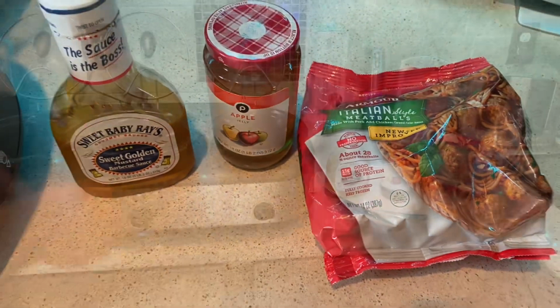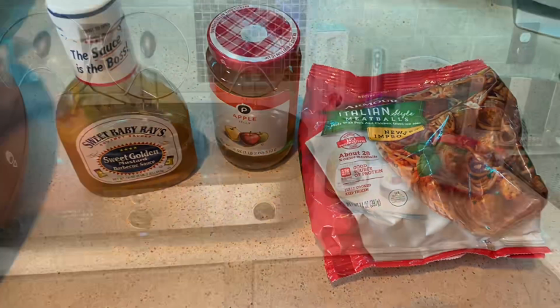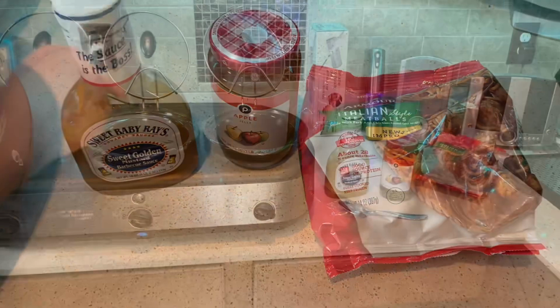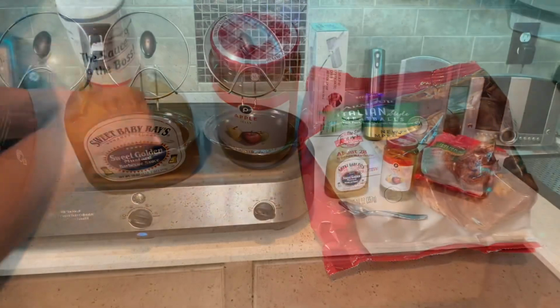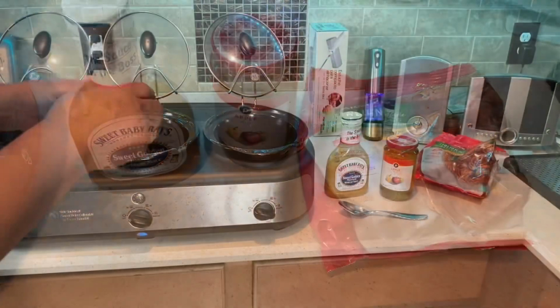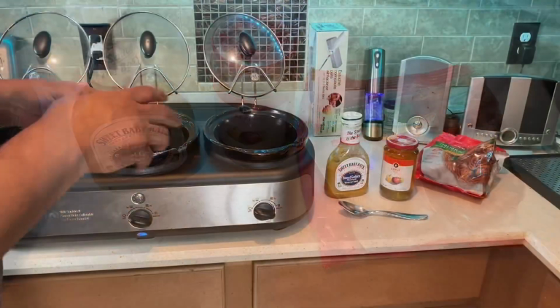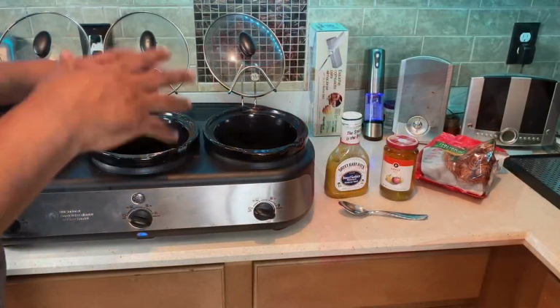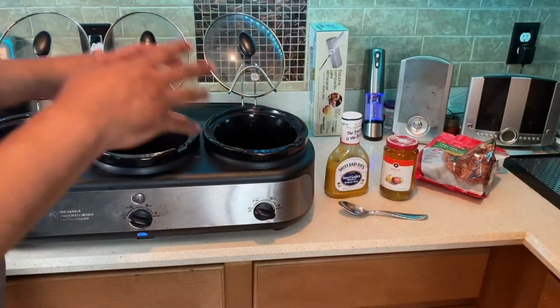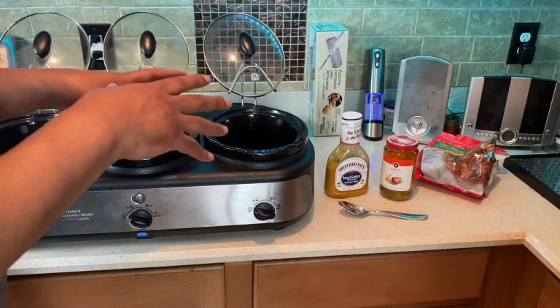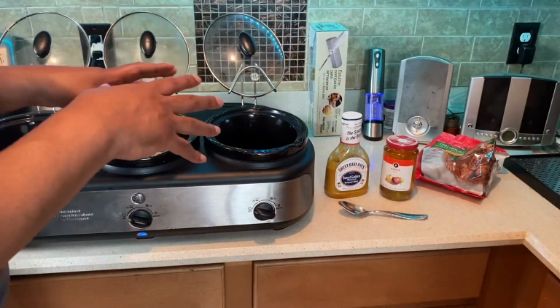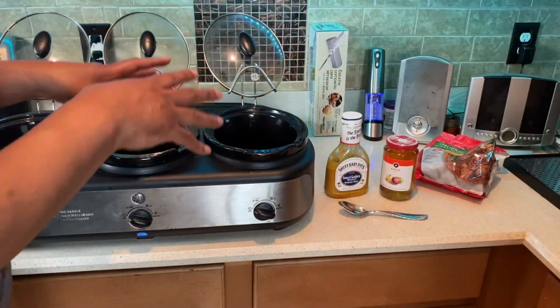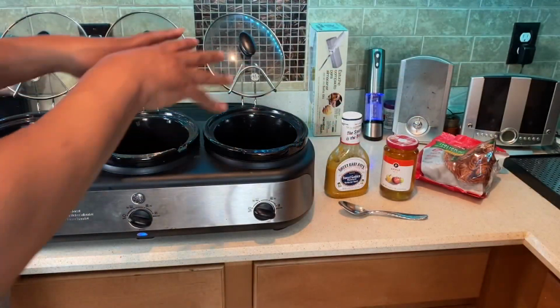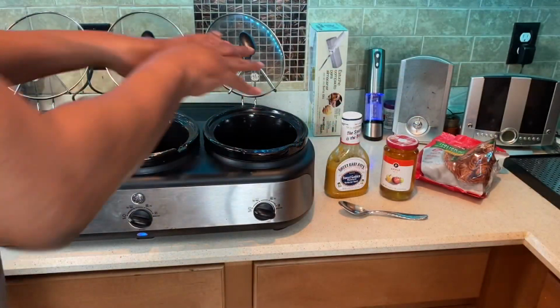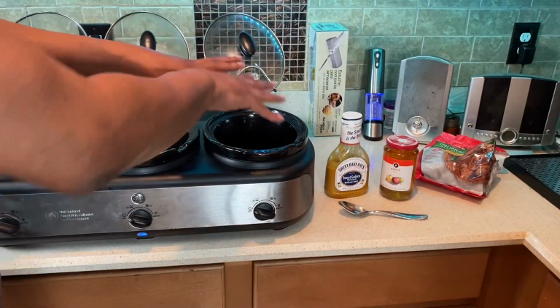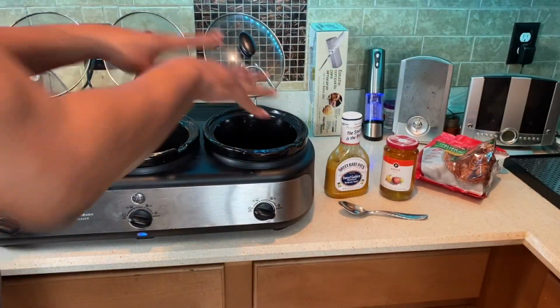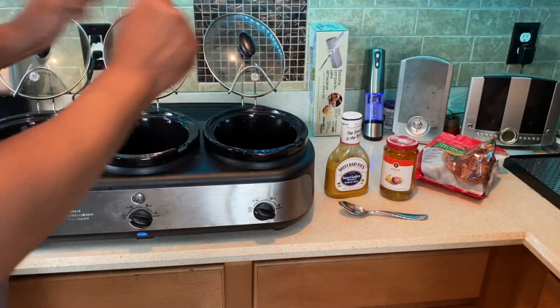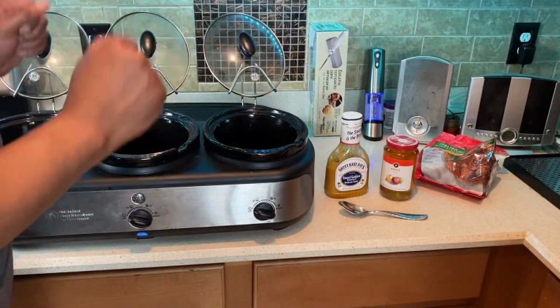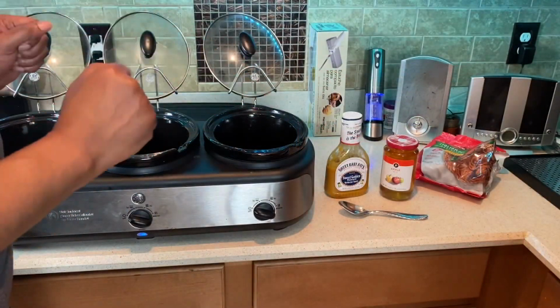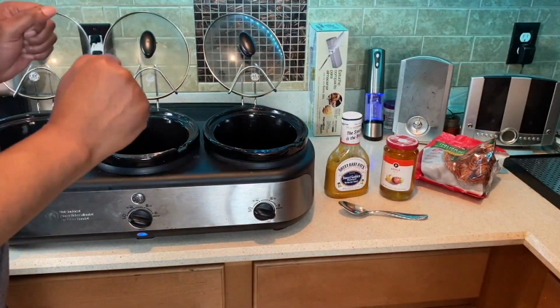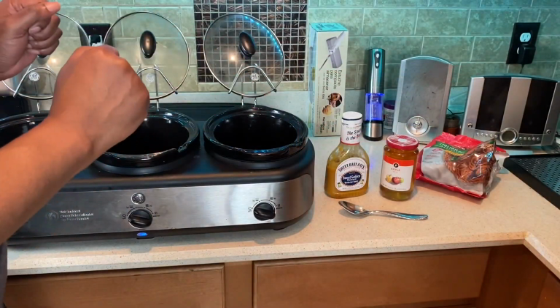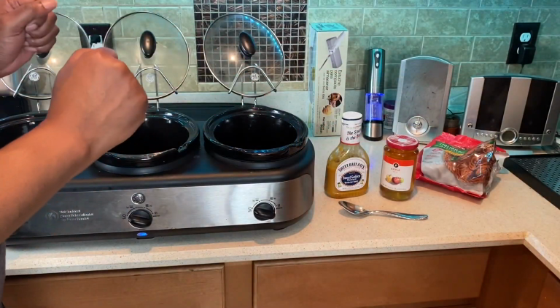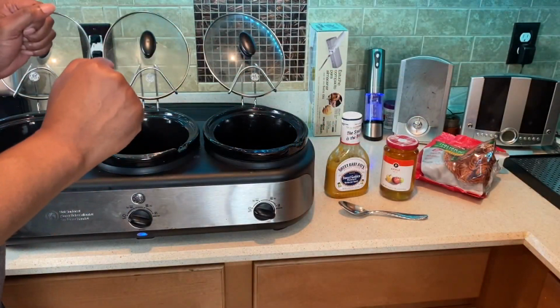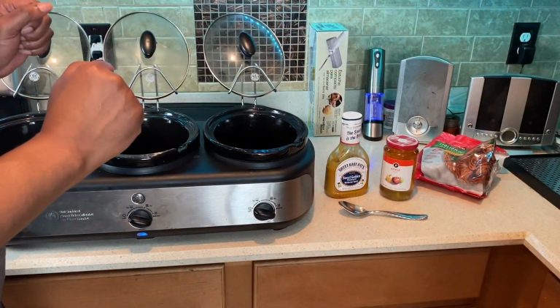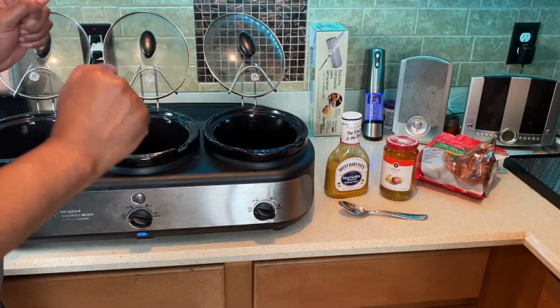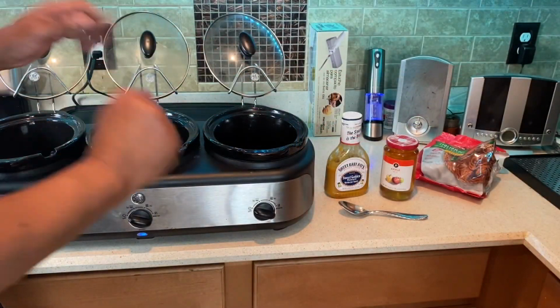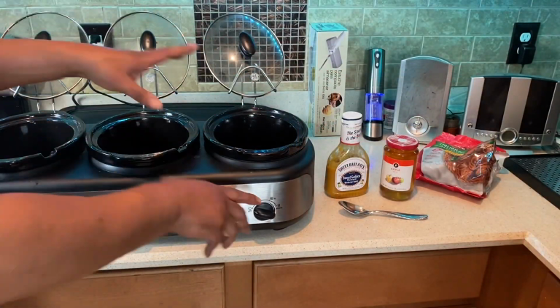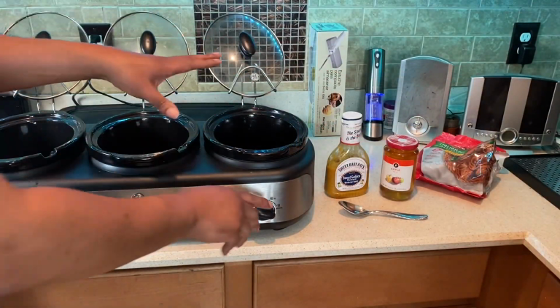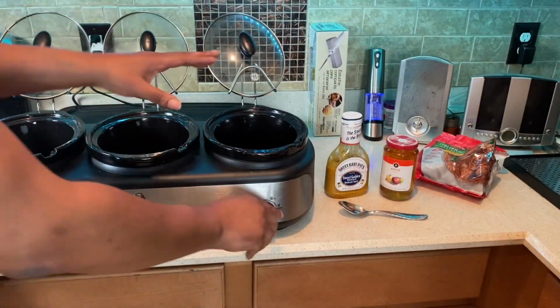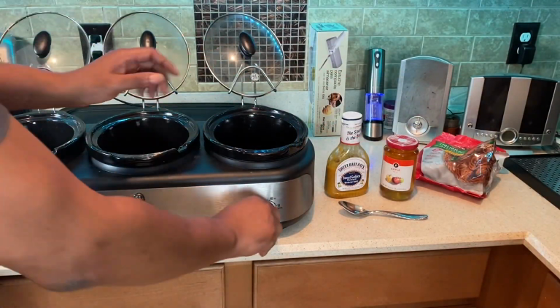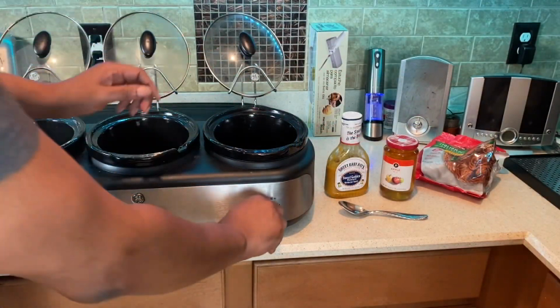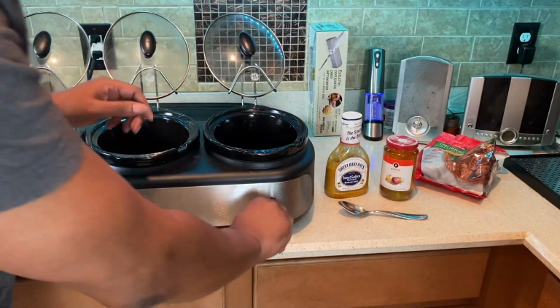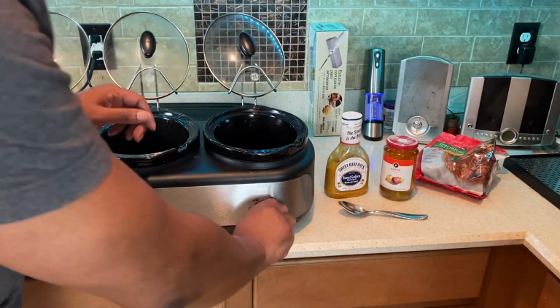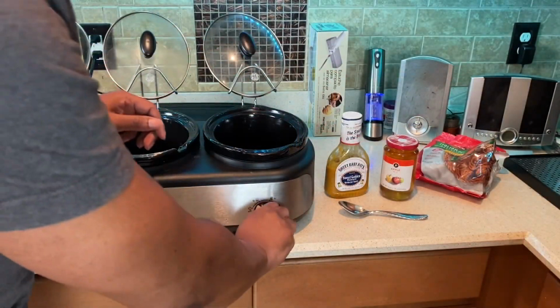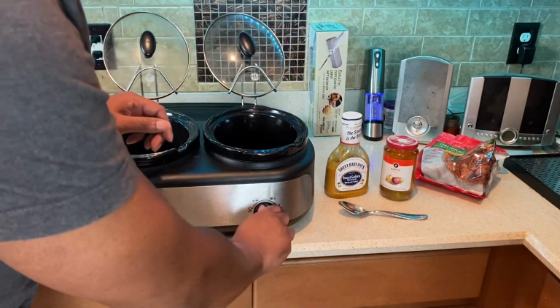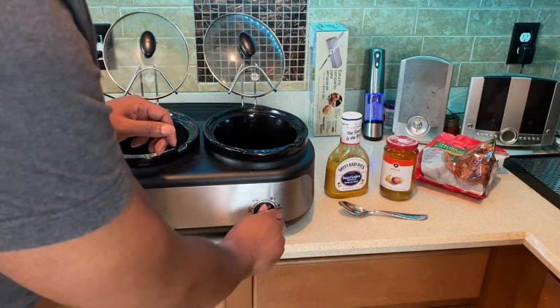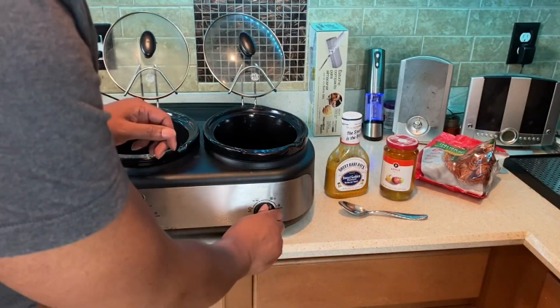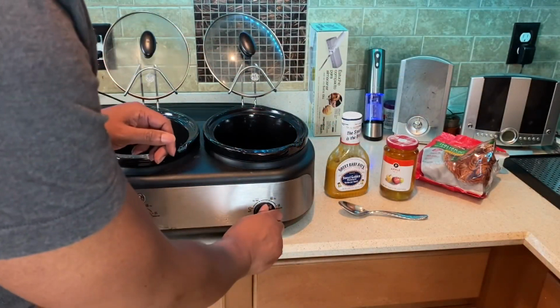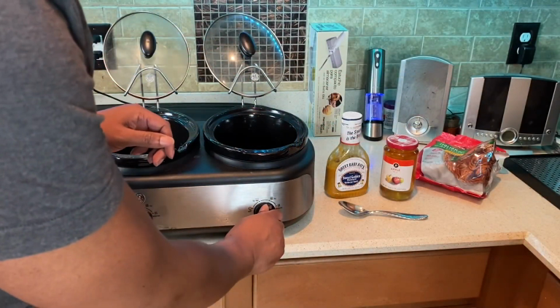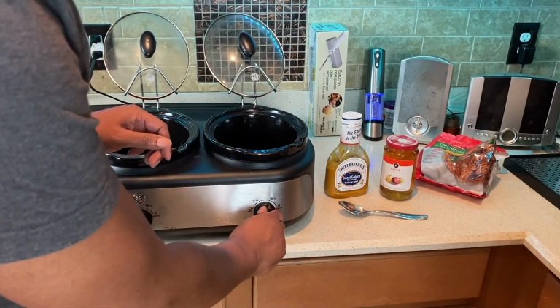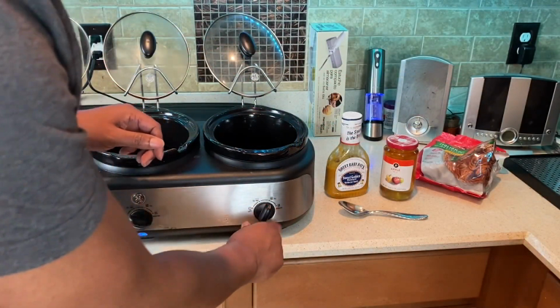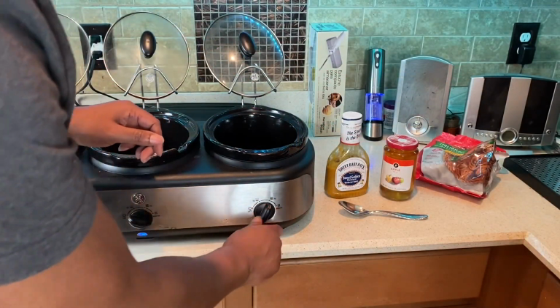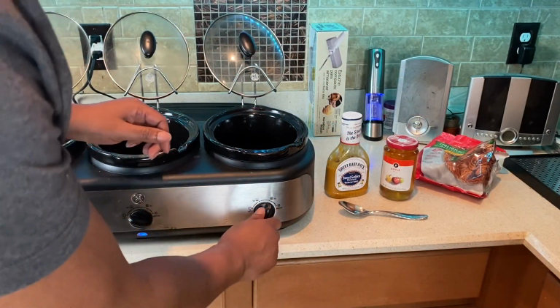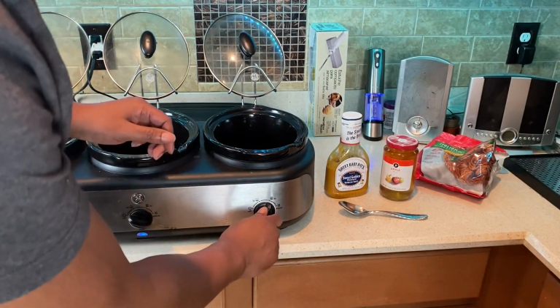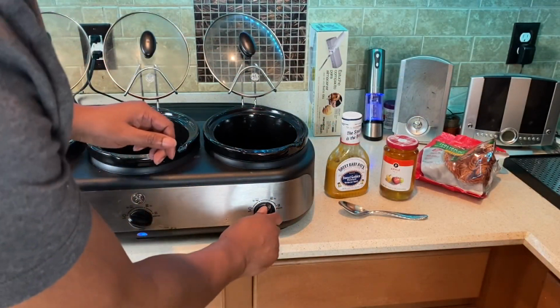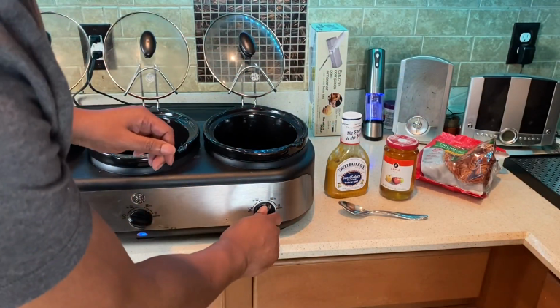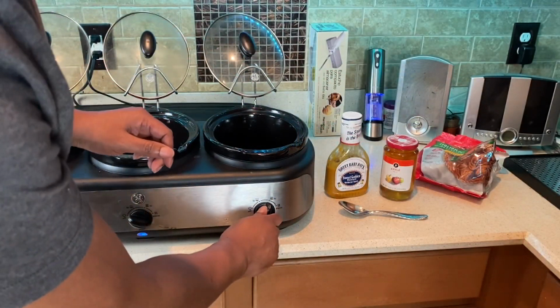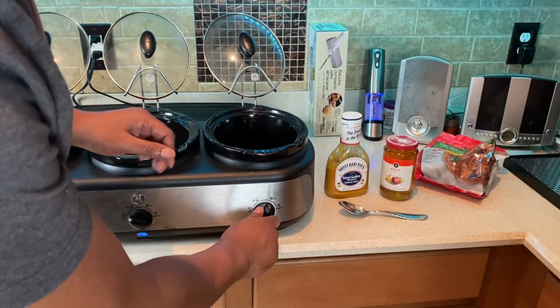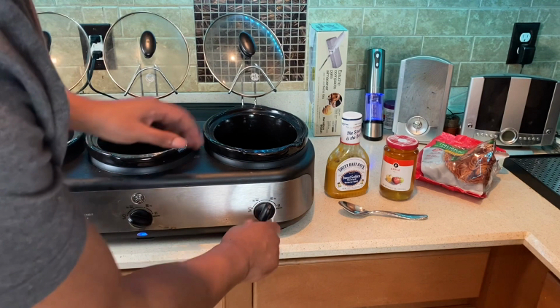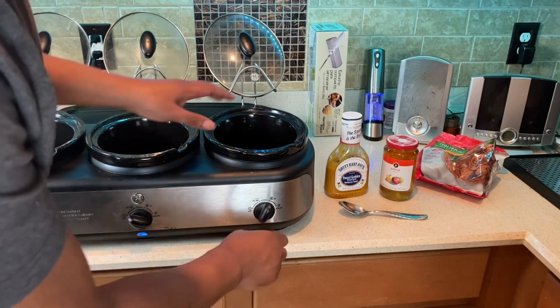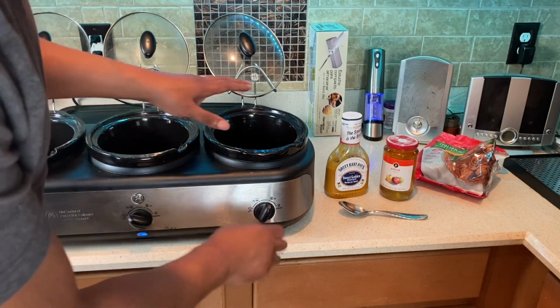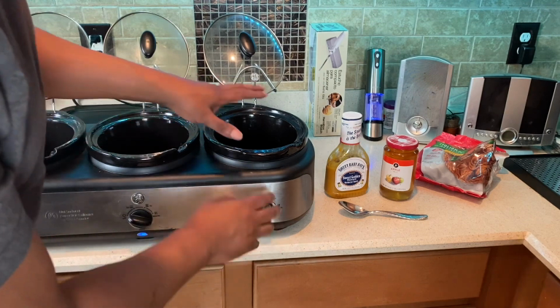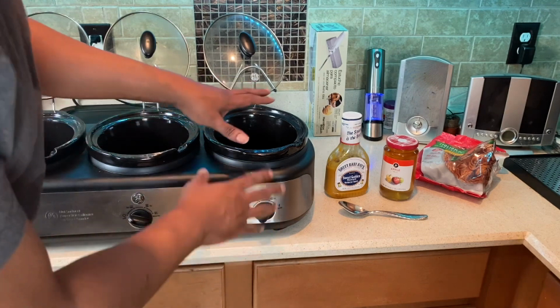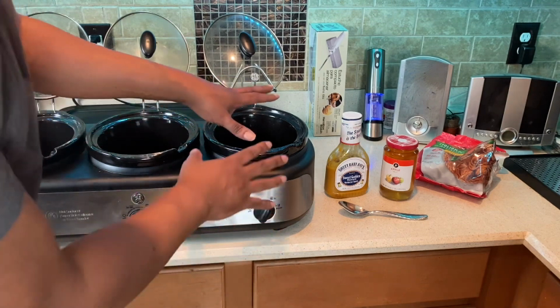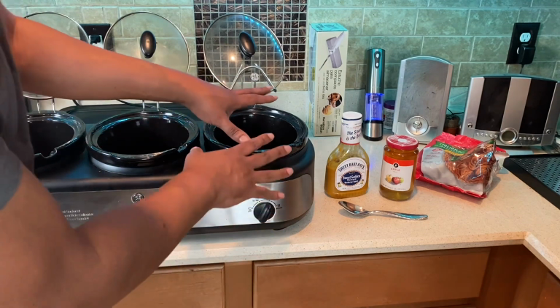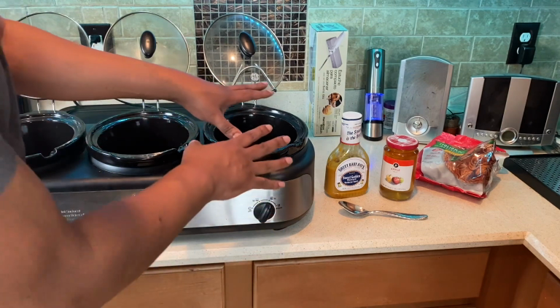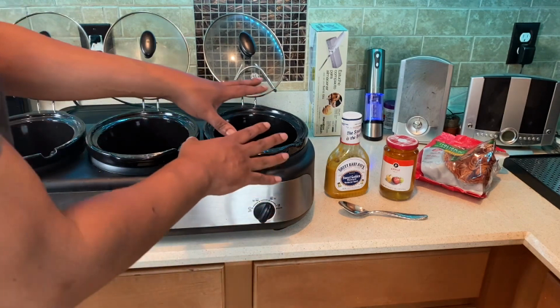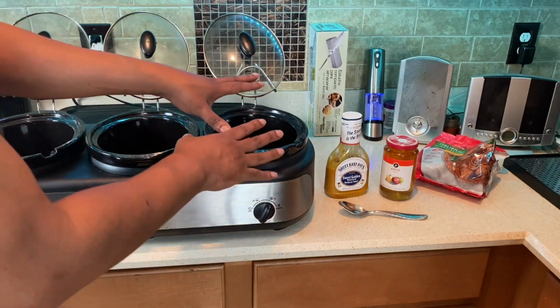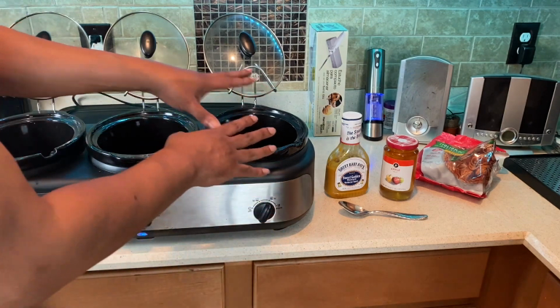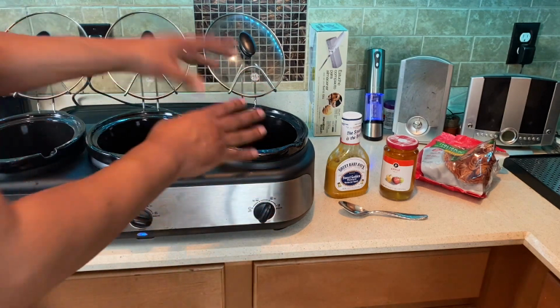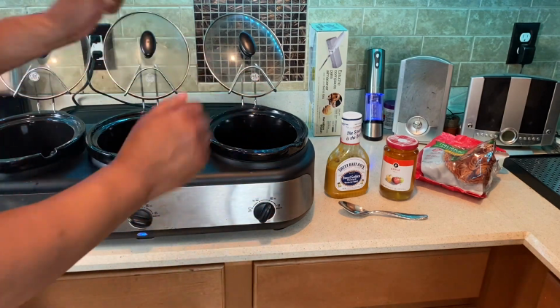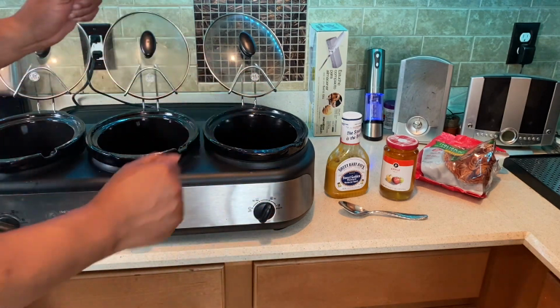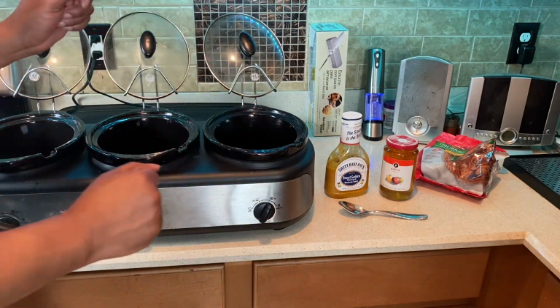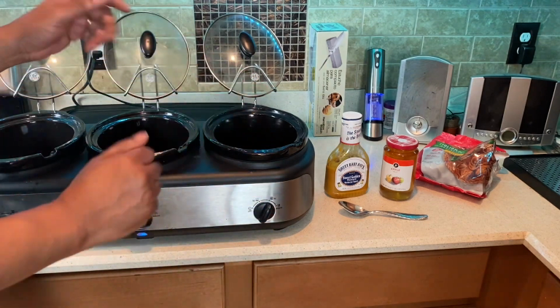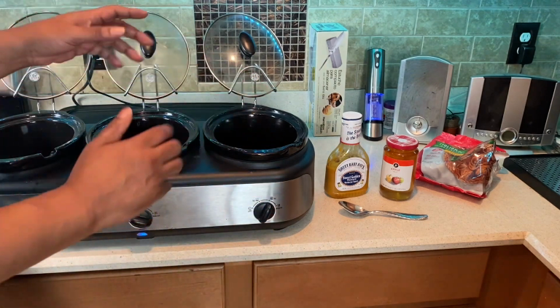All right cooks, here we are. Get your crock pot ready, turn it on high. It'll take a while to heat up.